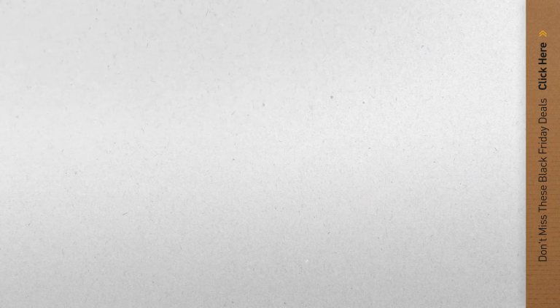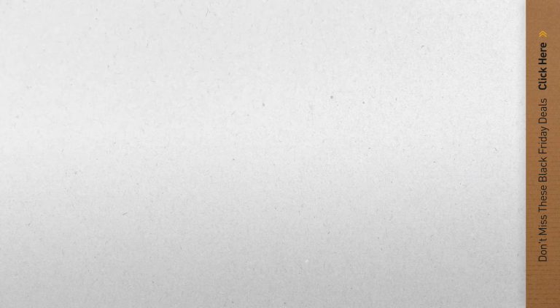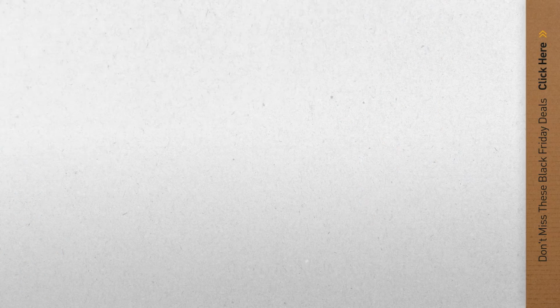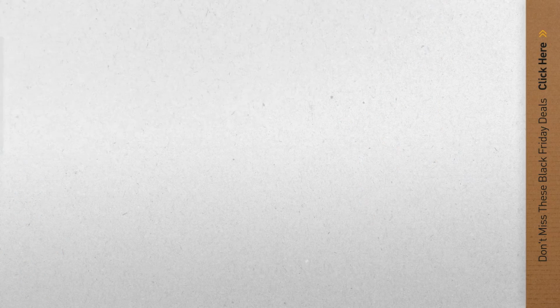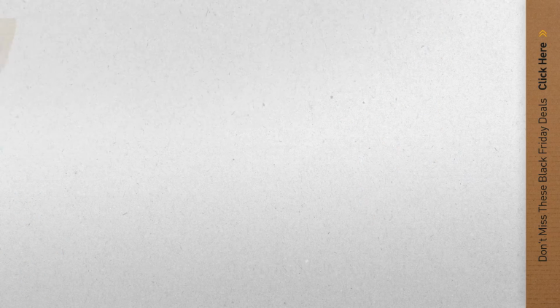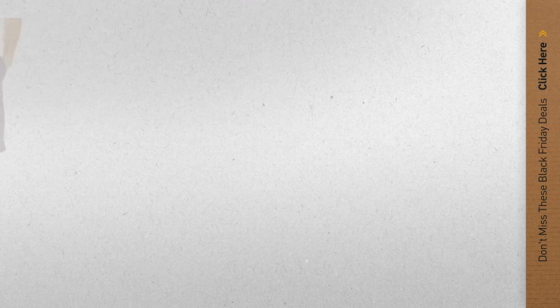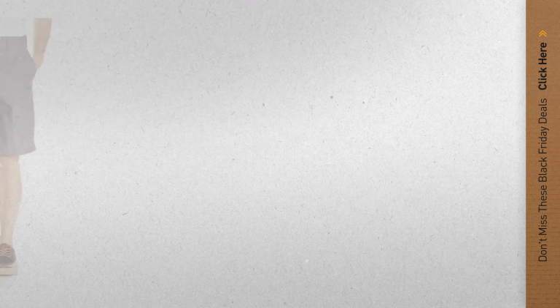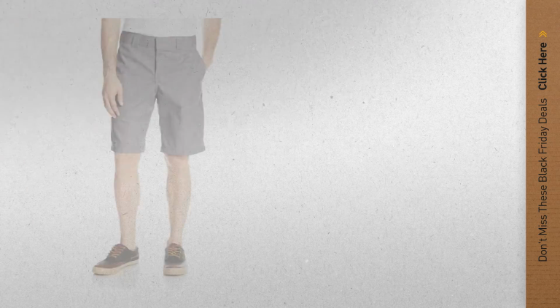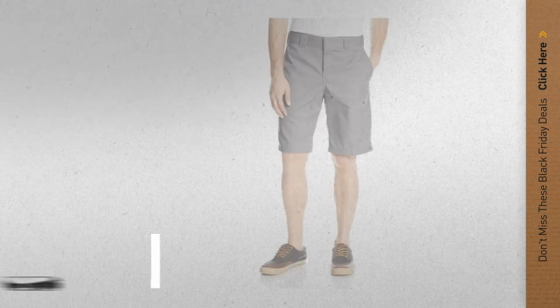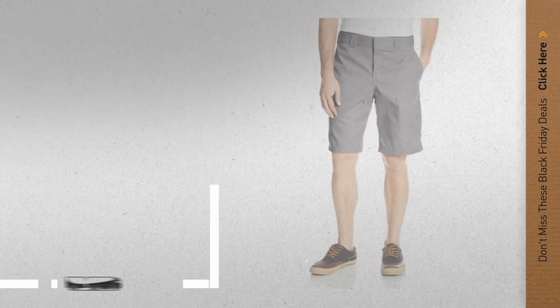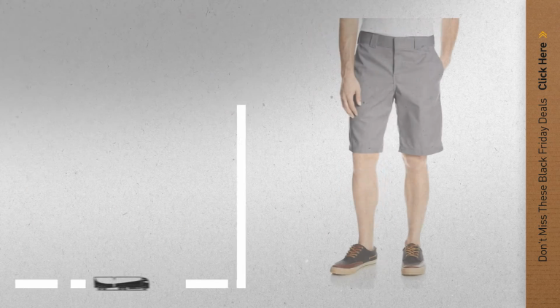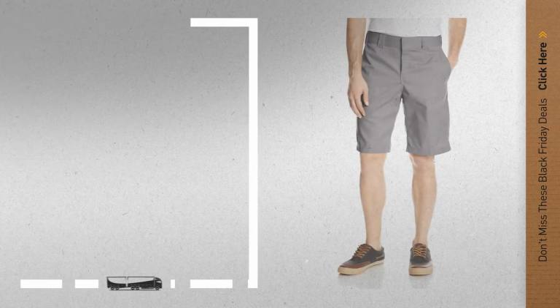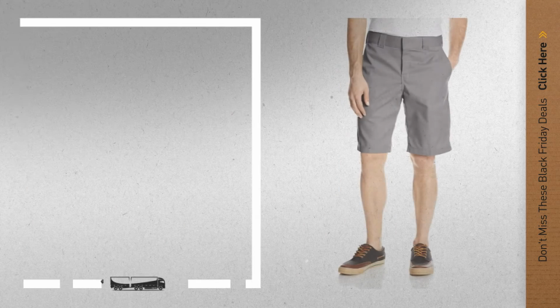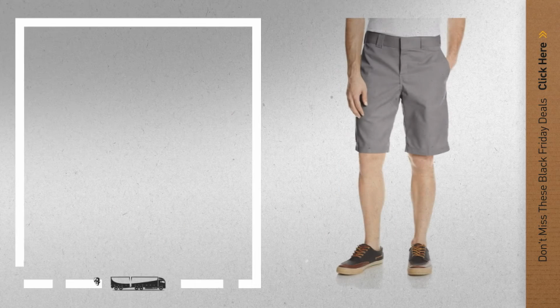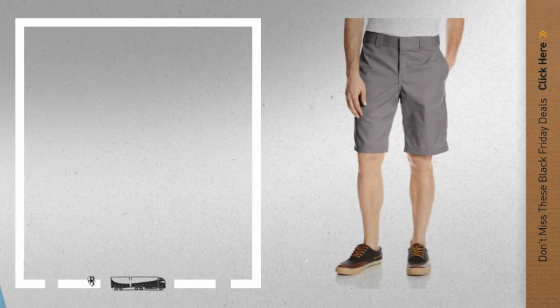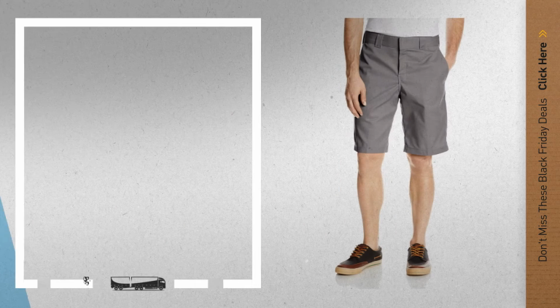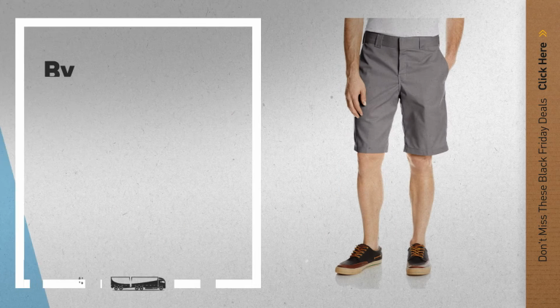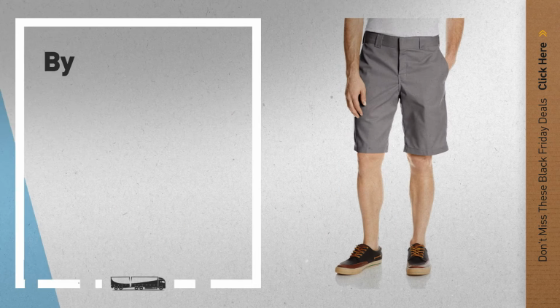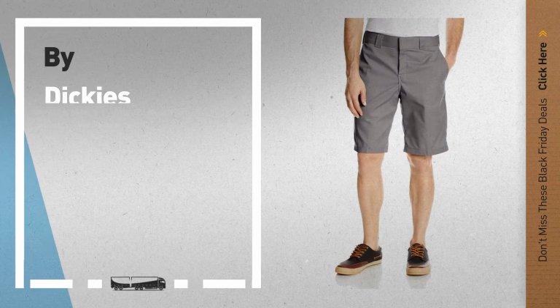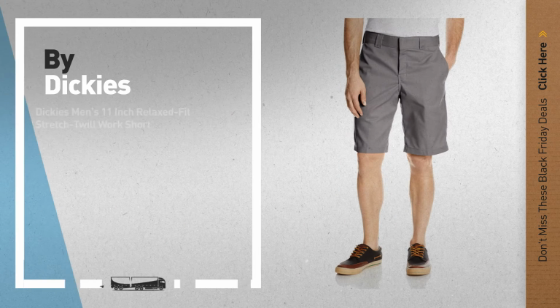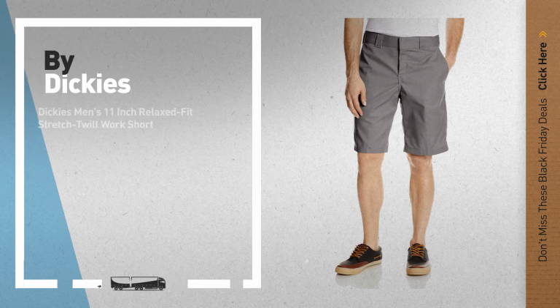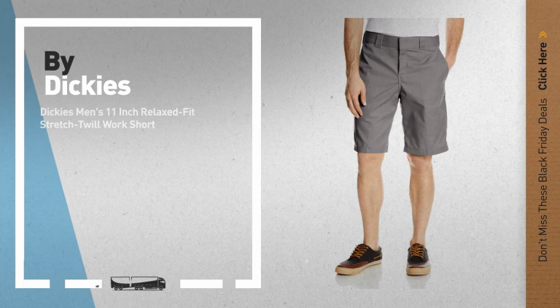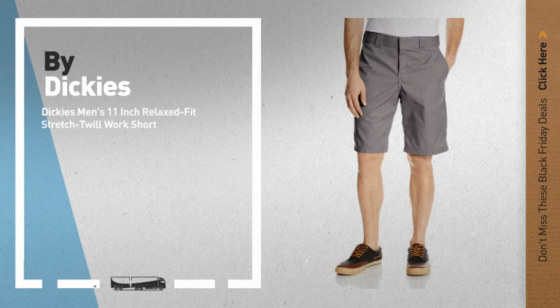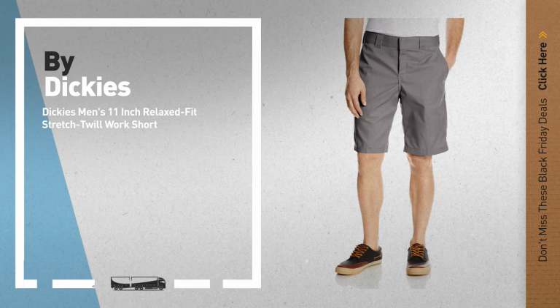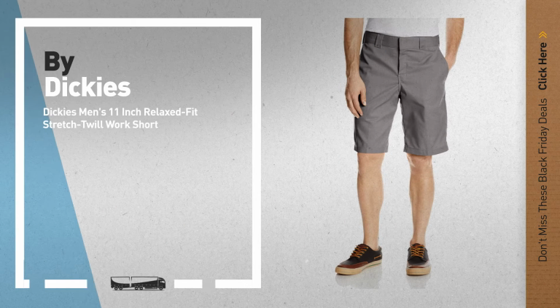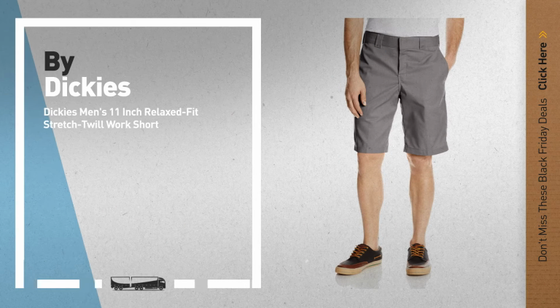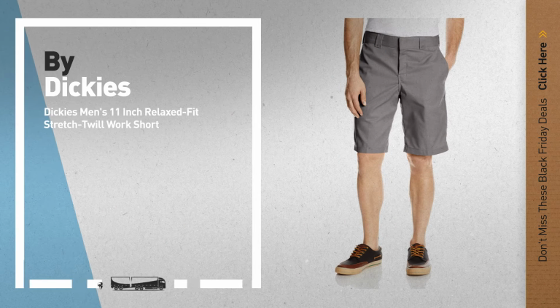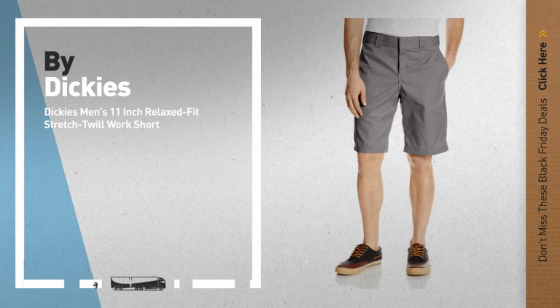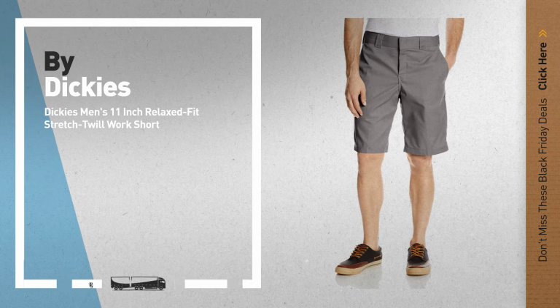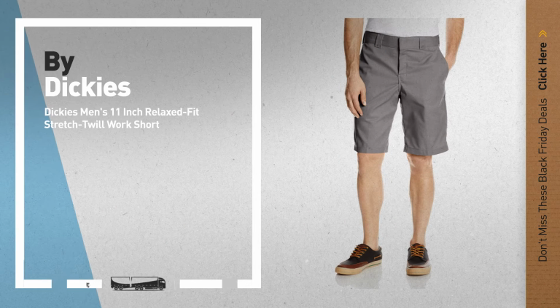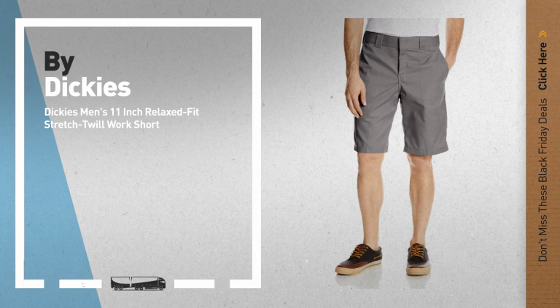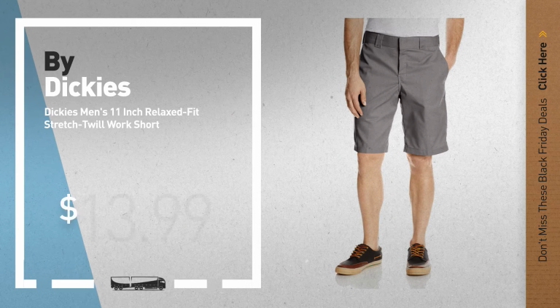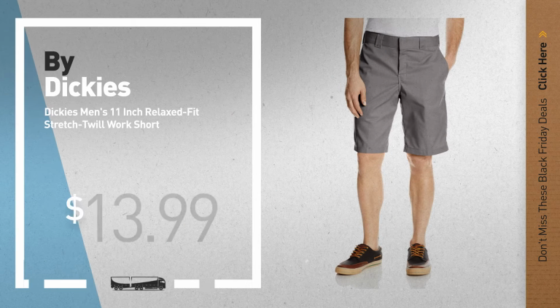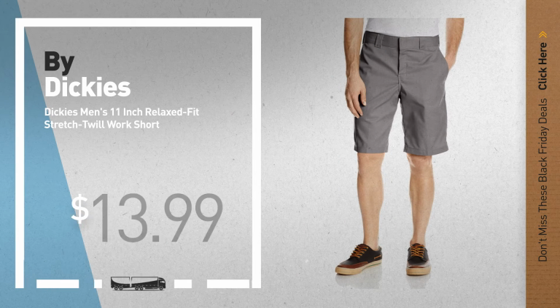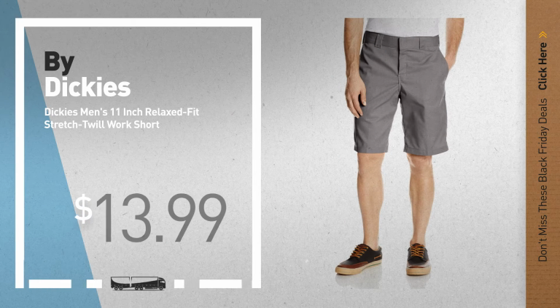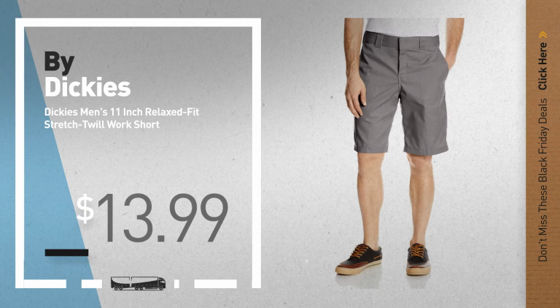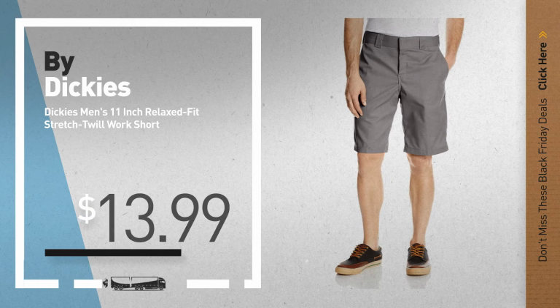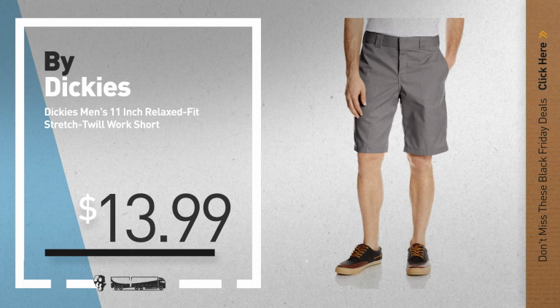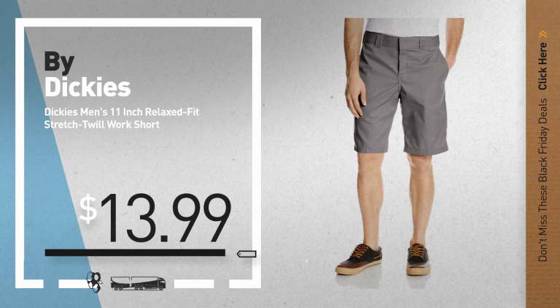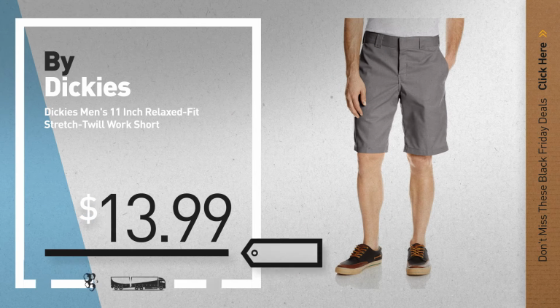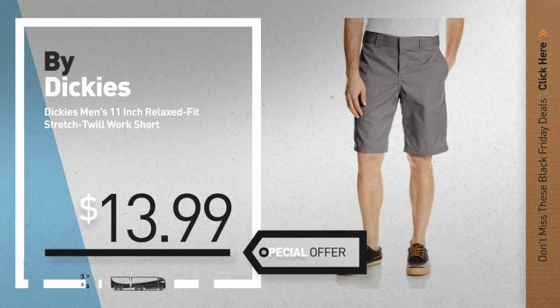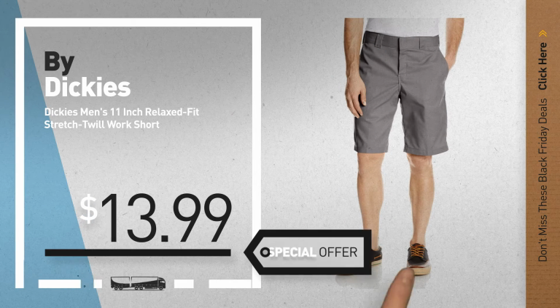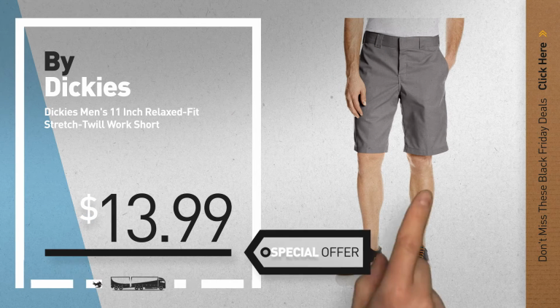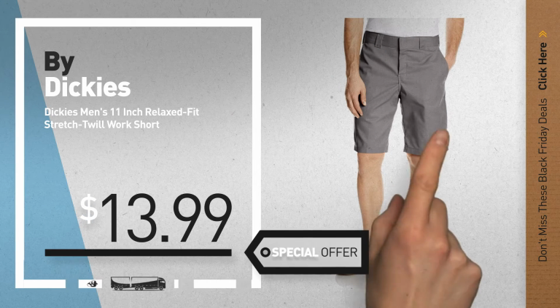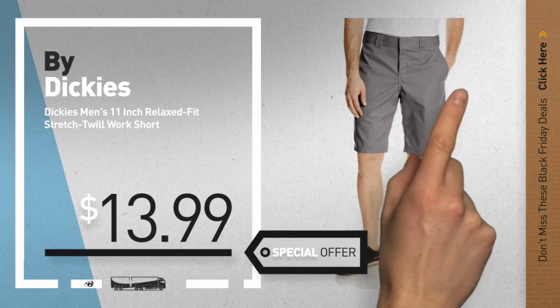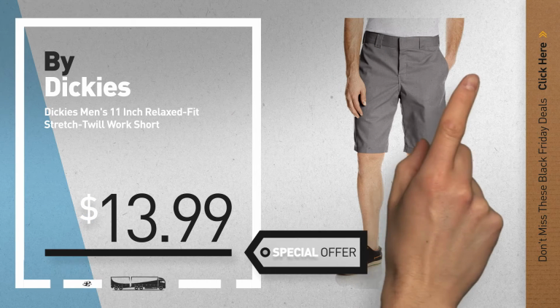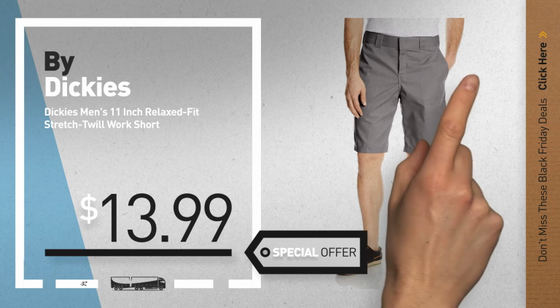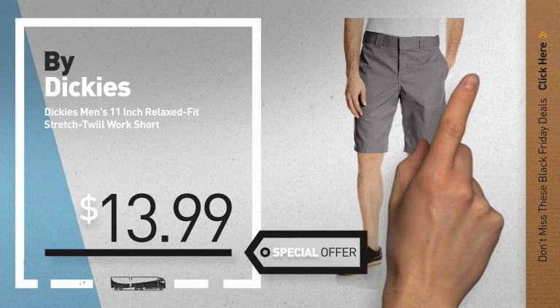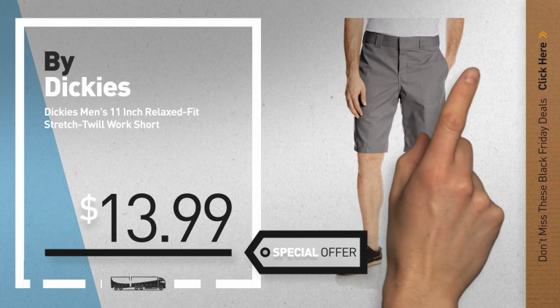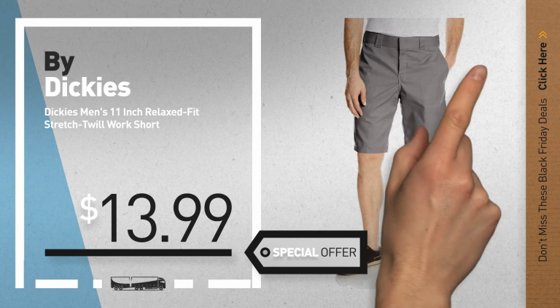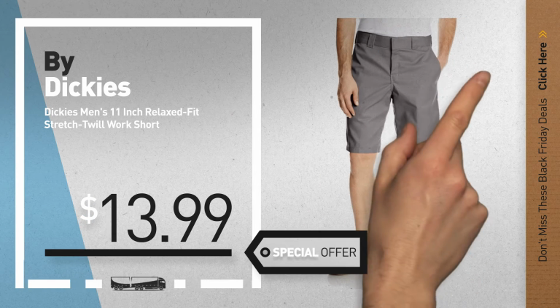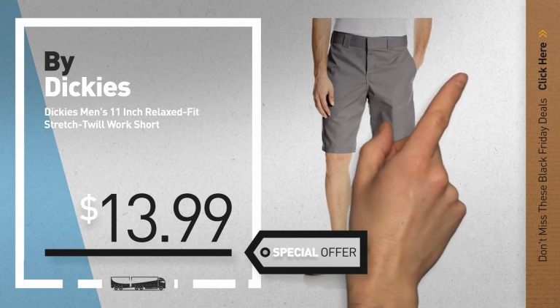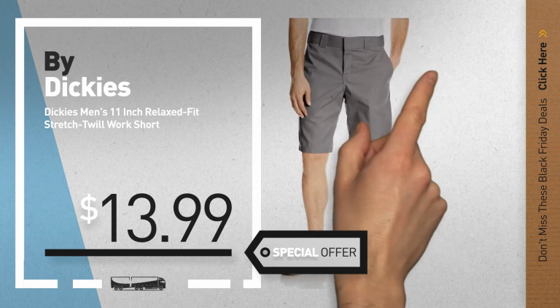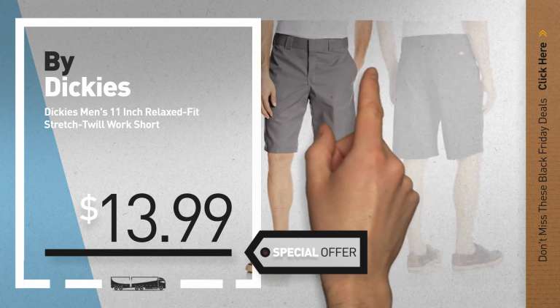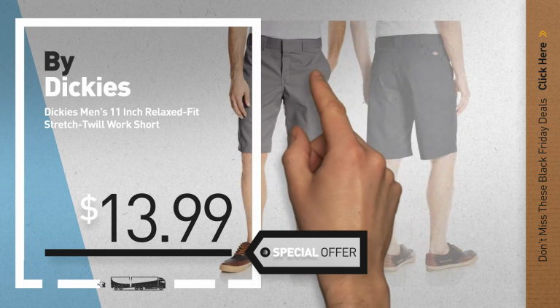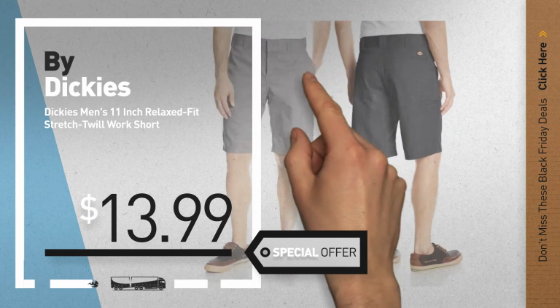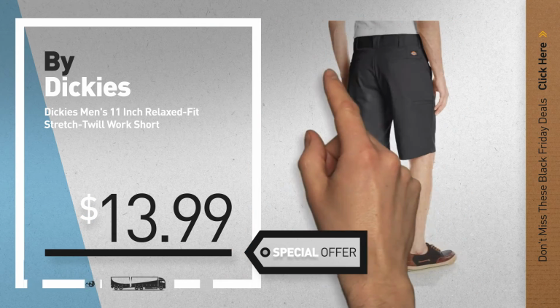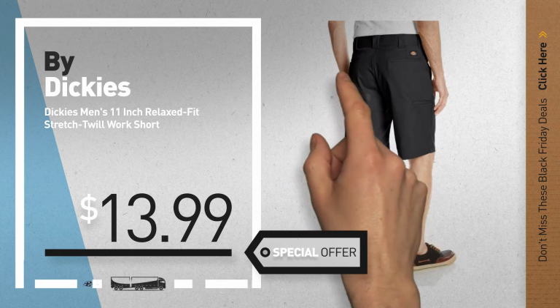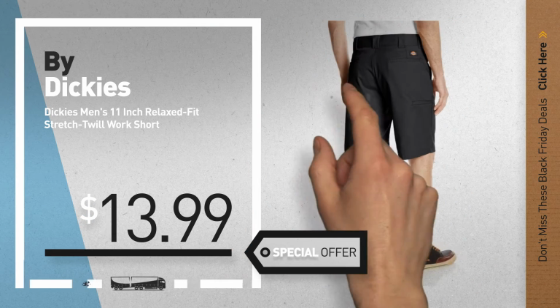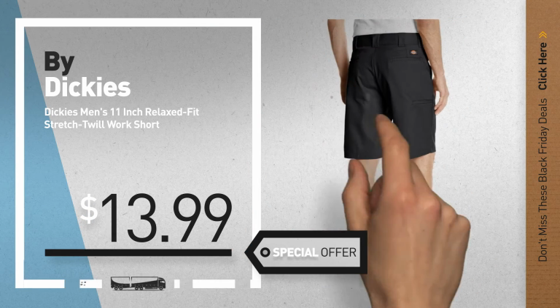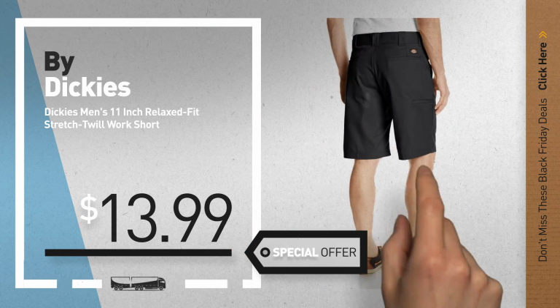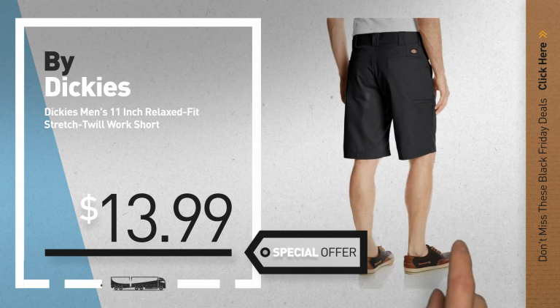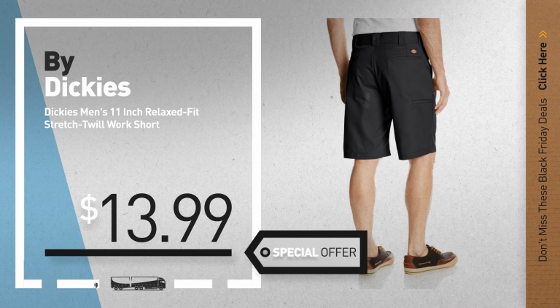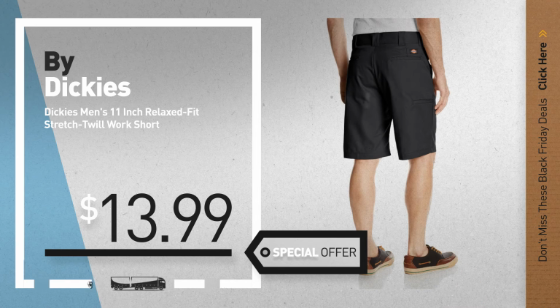Number 4, by Dickies. Available now on Amazon only at $13.99.